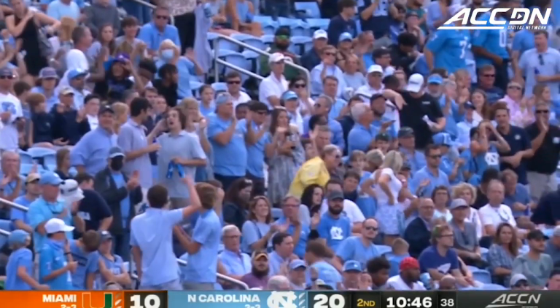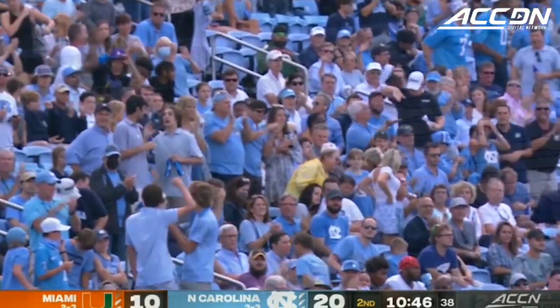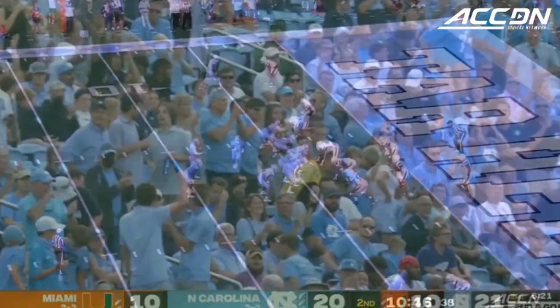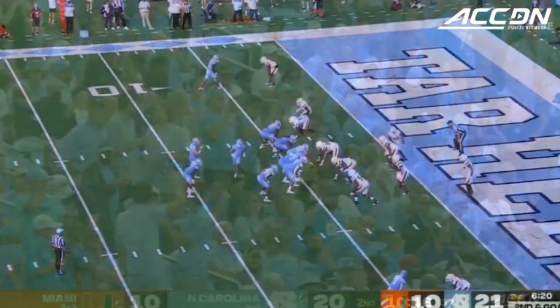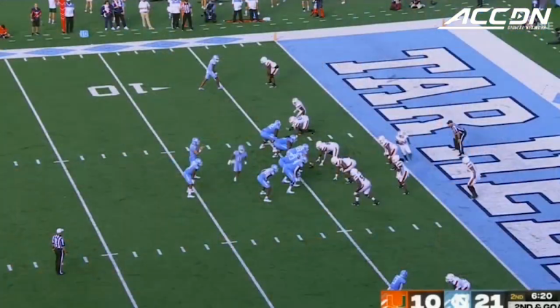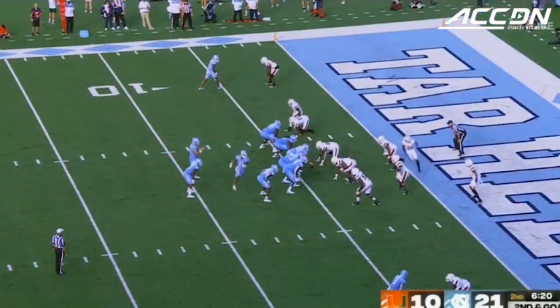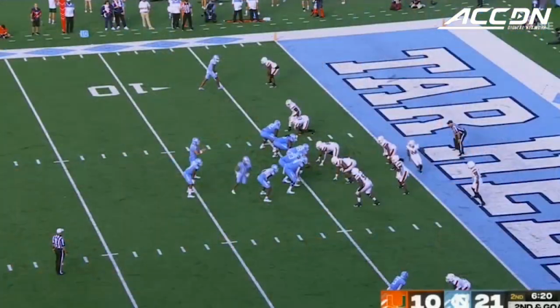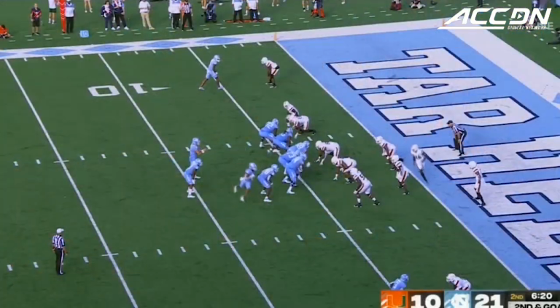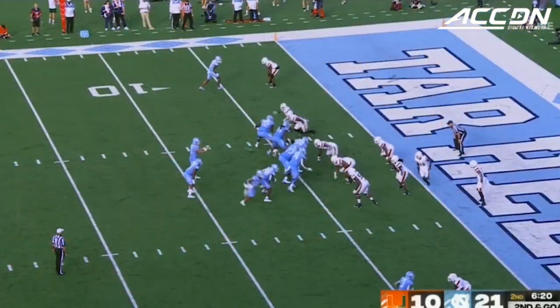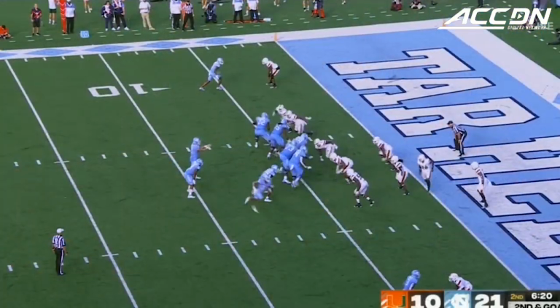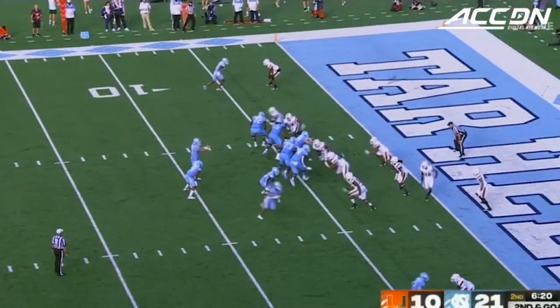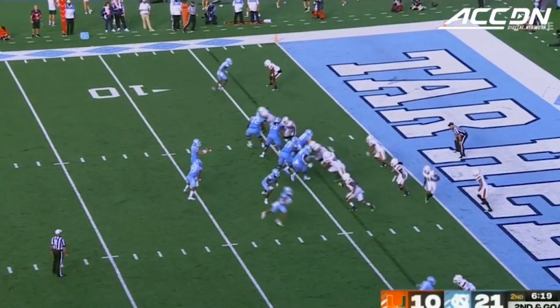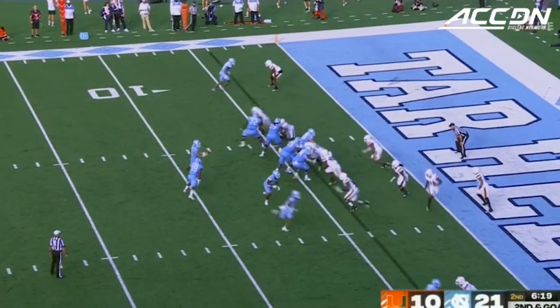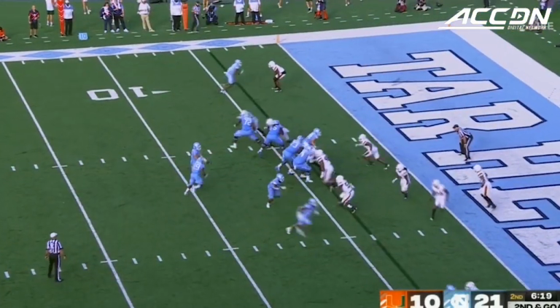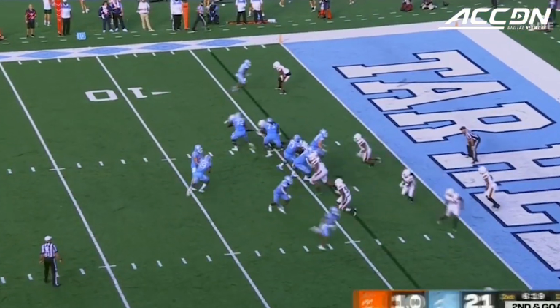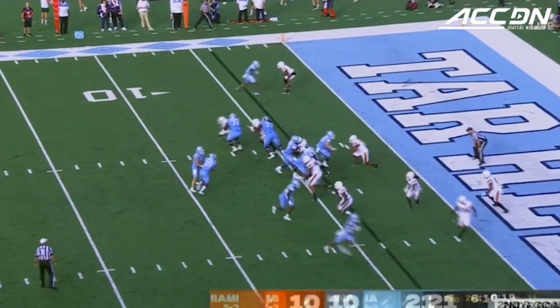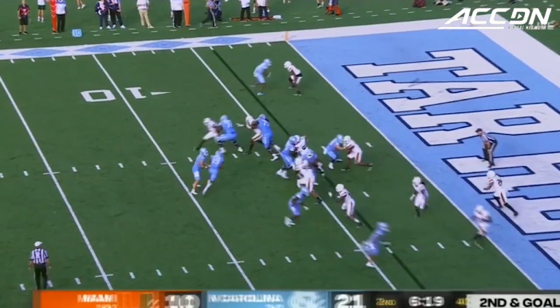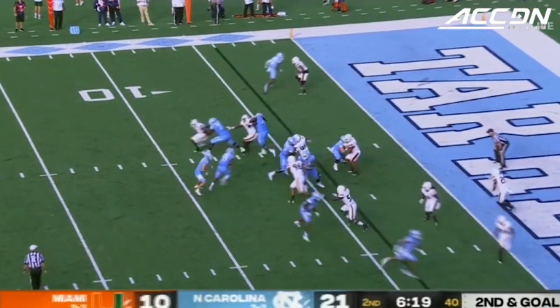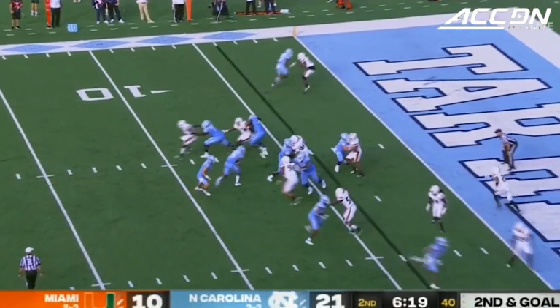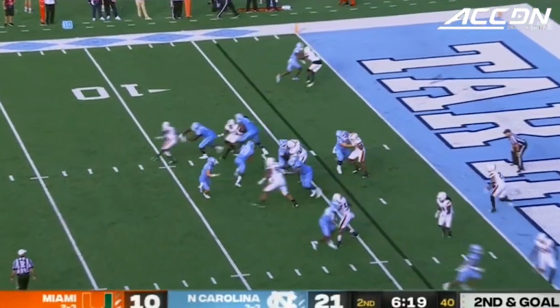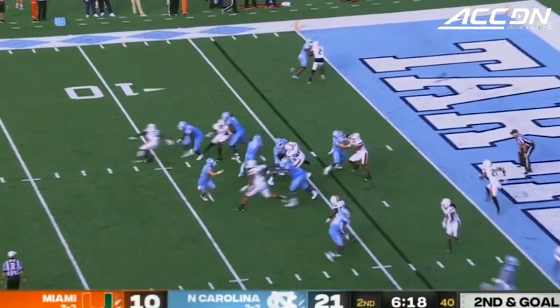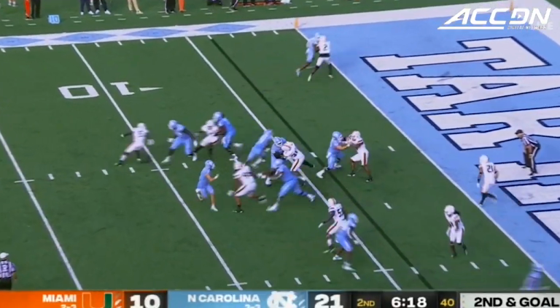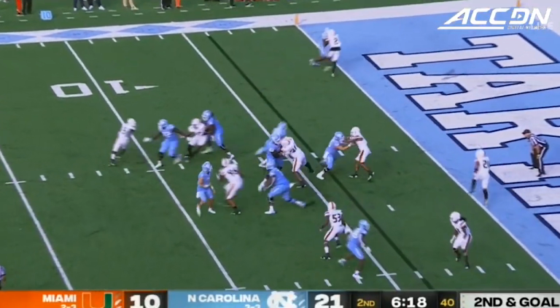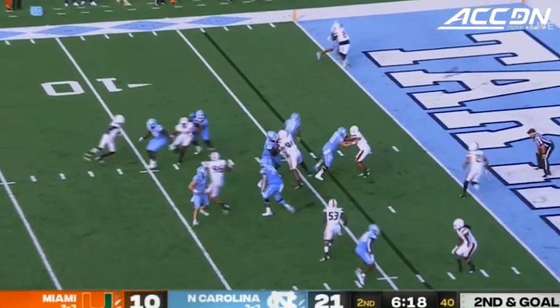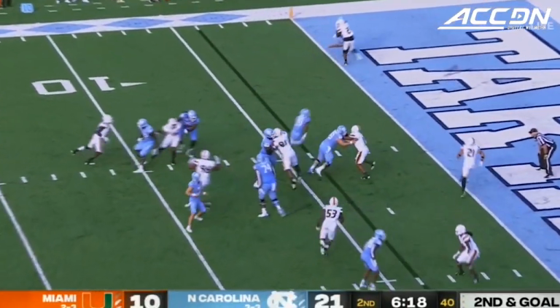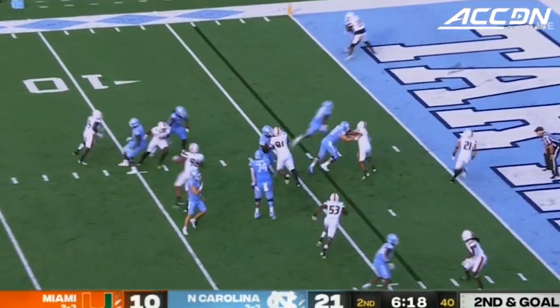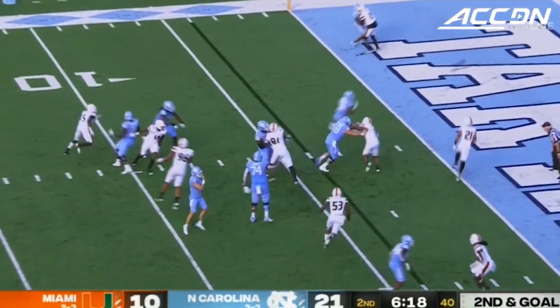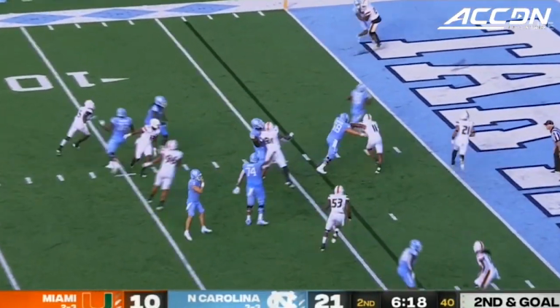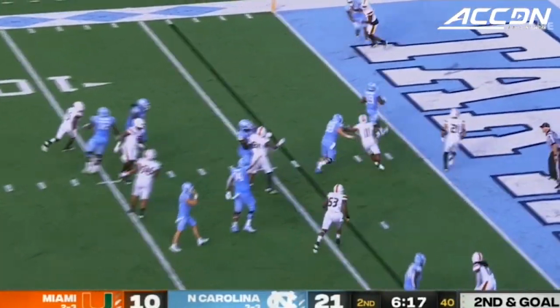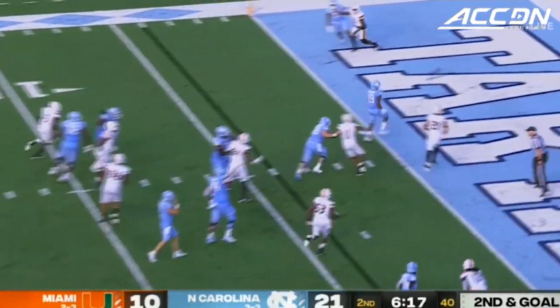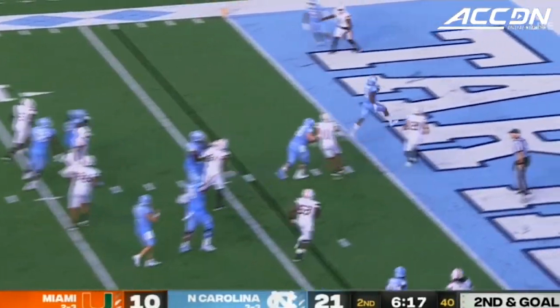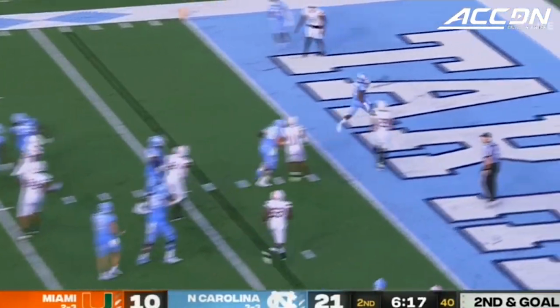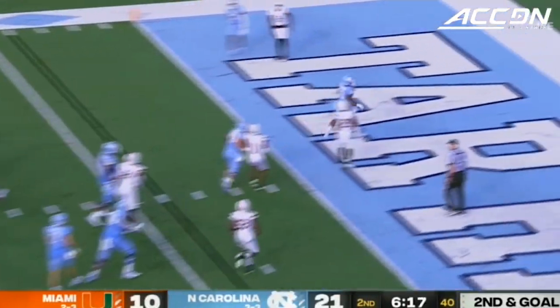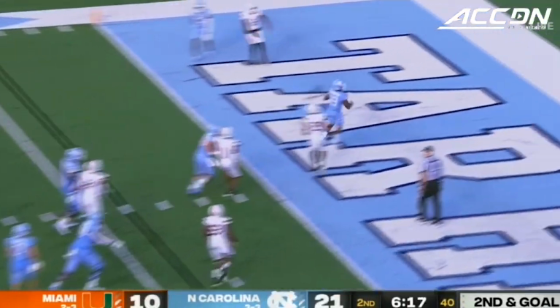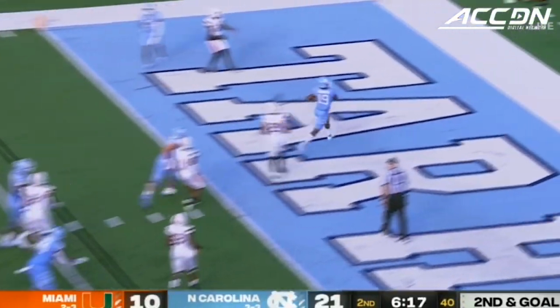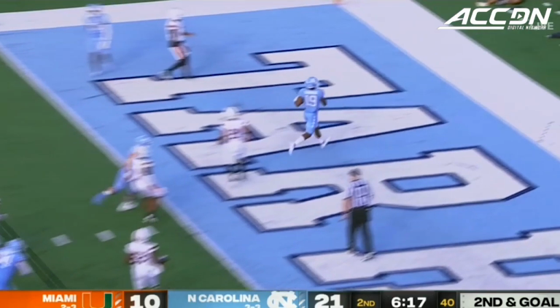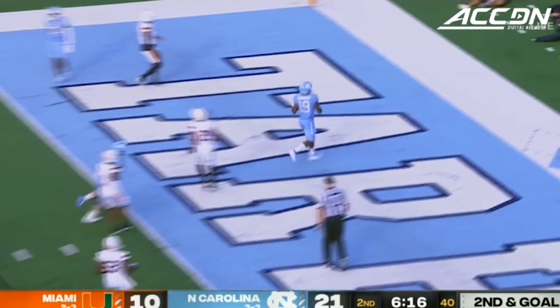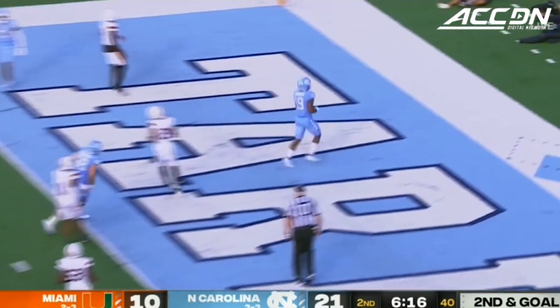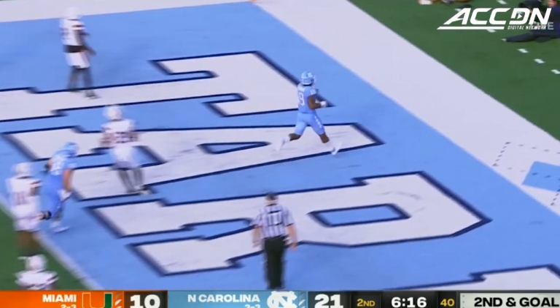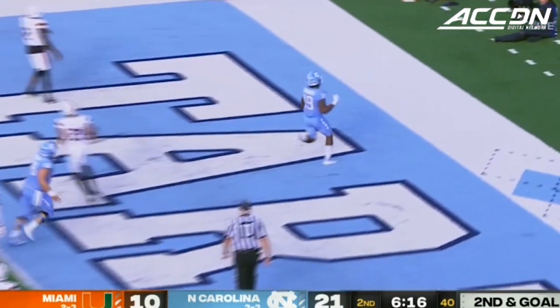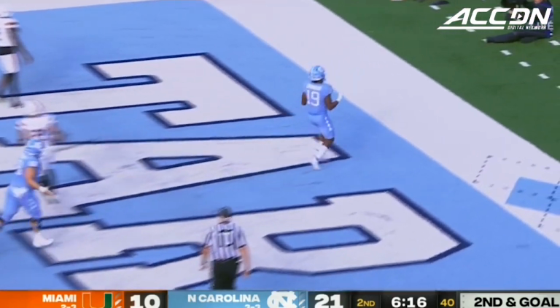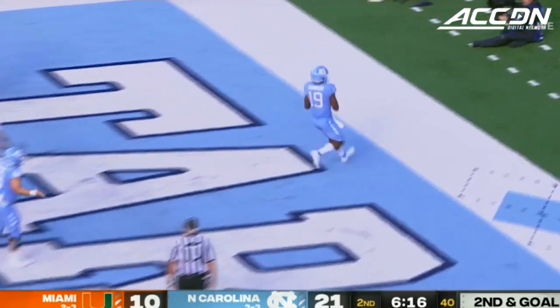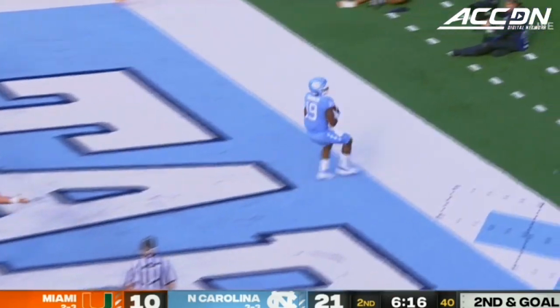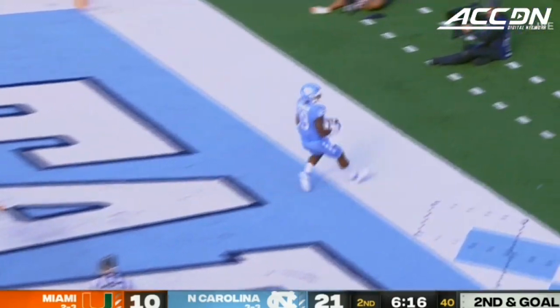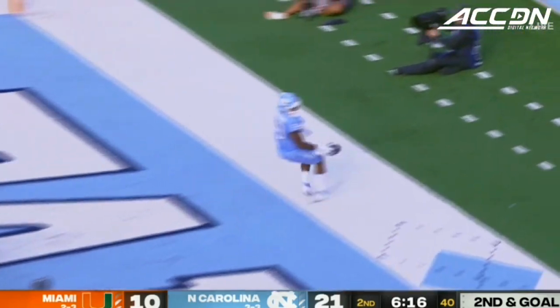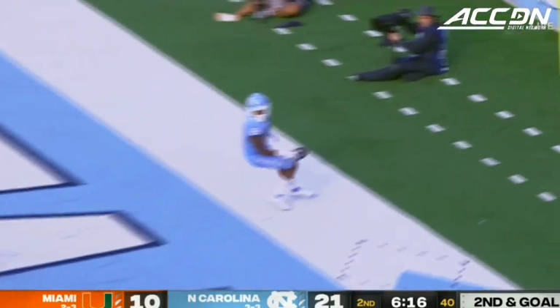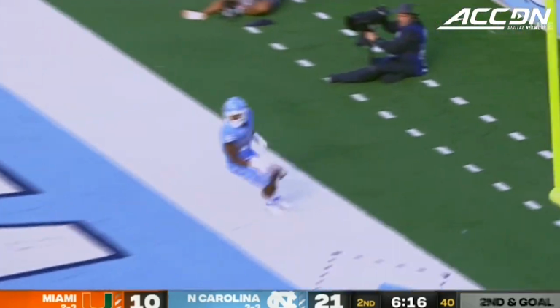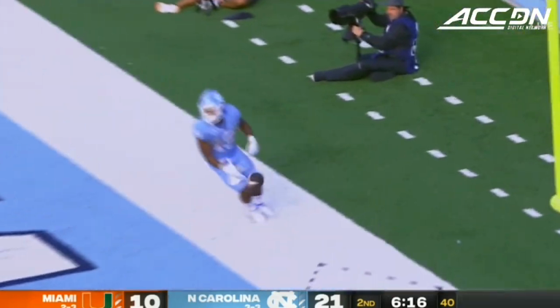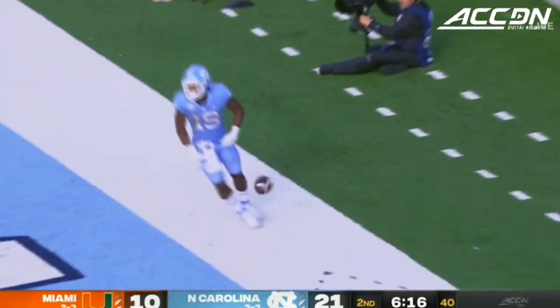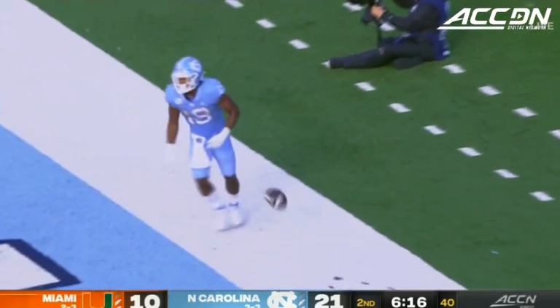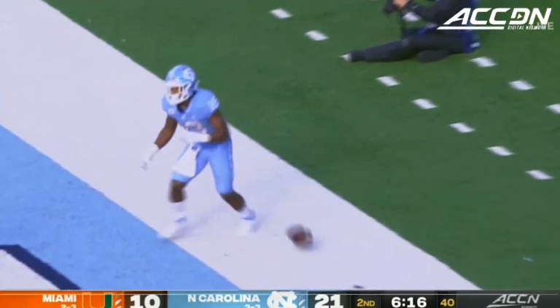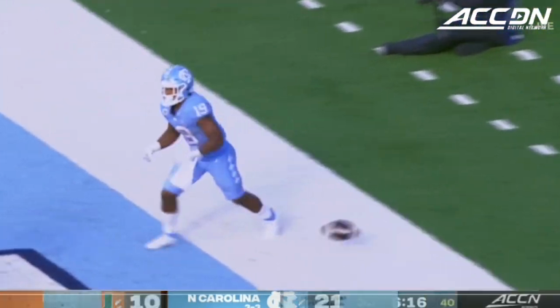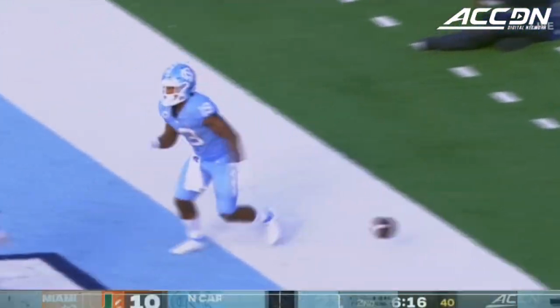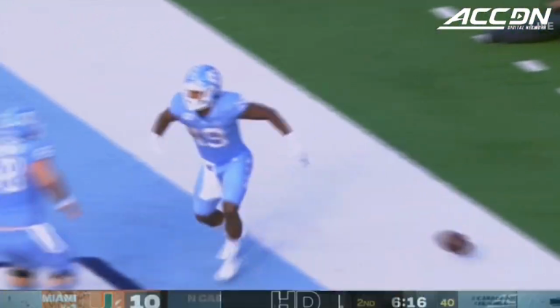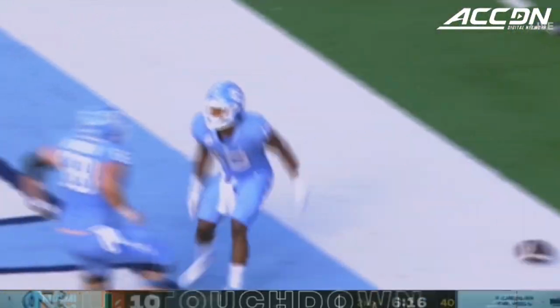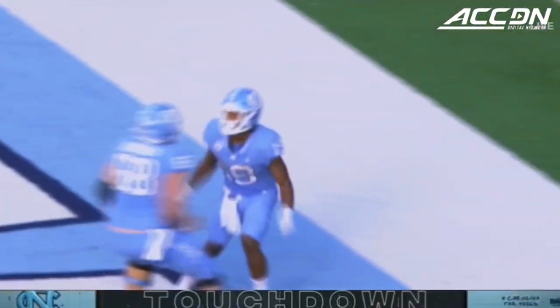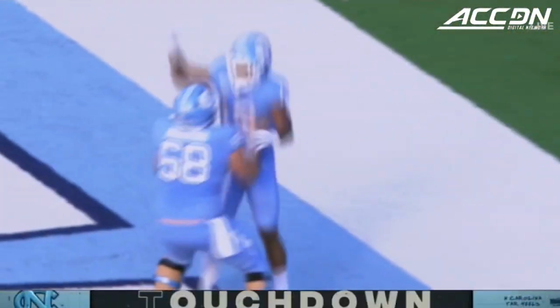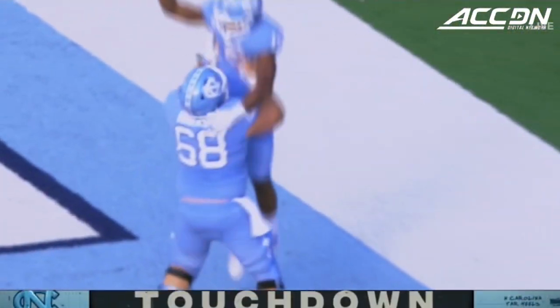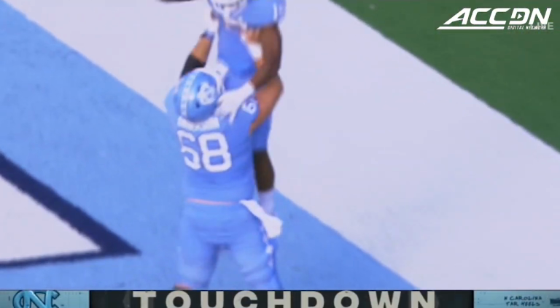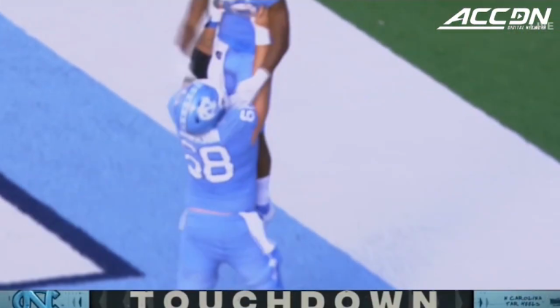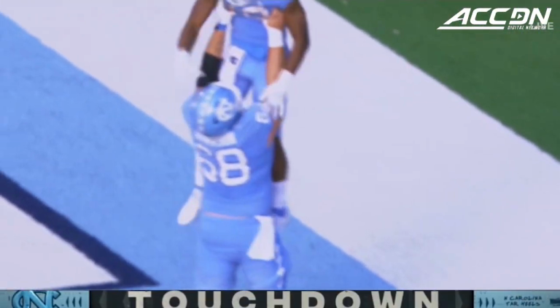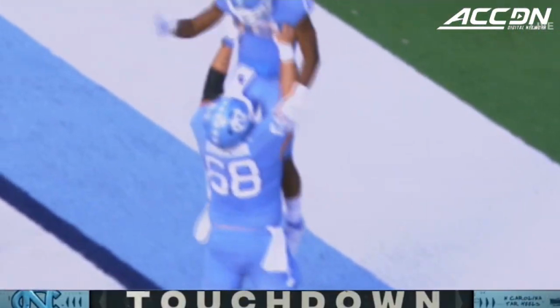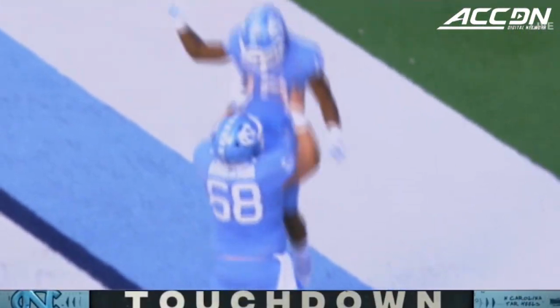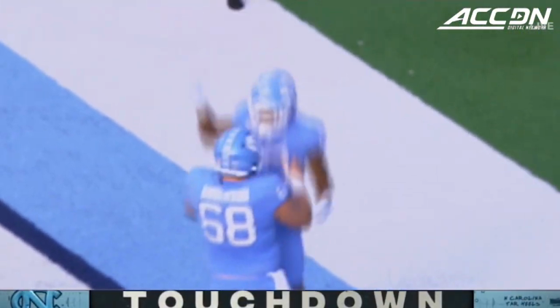Downs in motion. Chandler easily scores — second touchdown of the day for Todd Chandler.